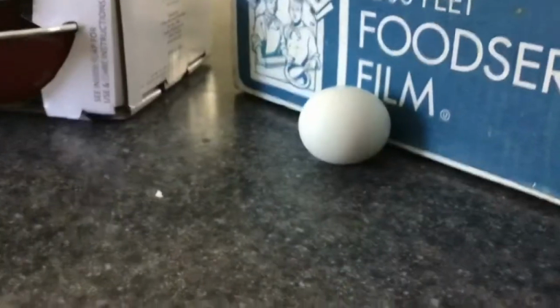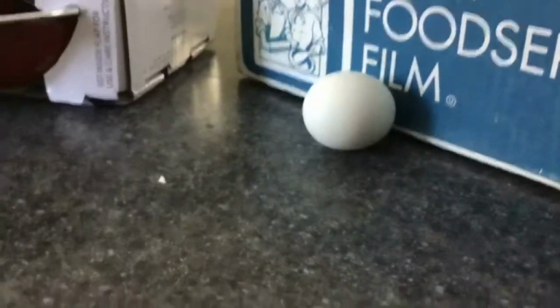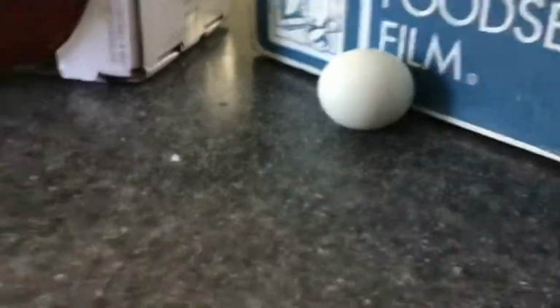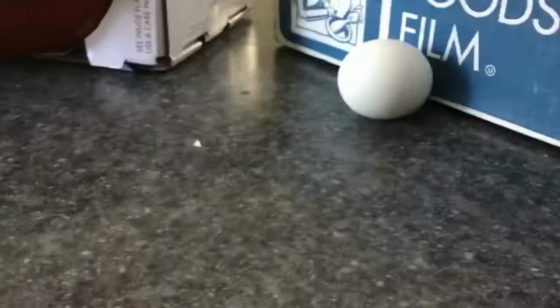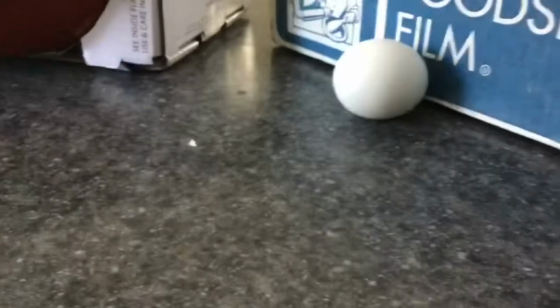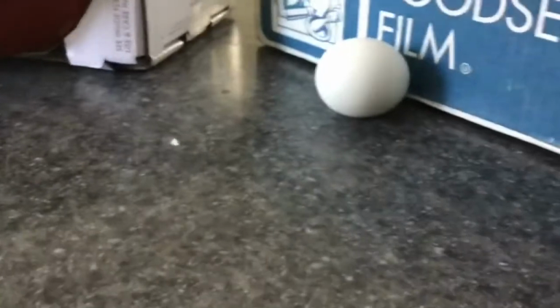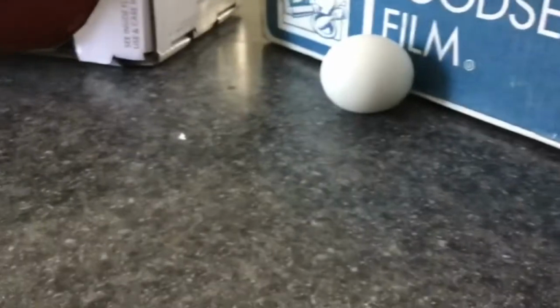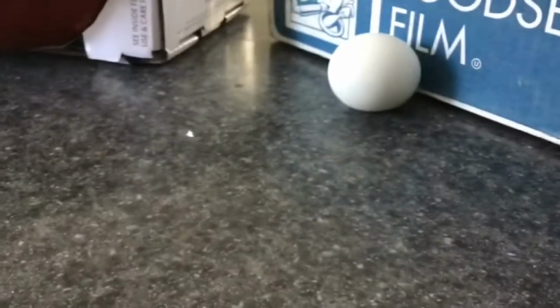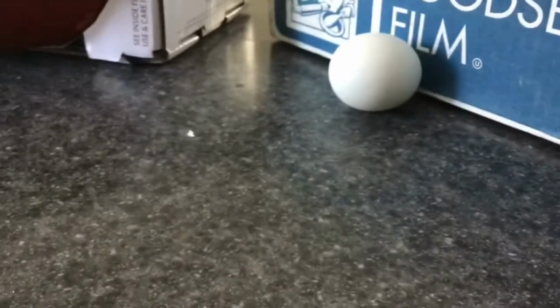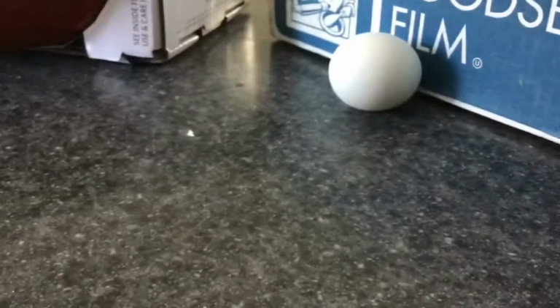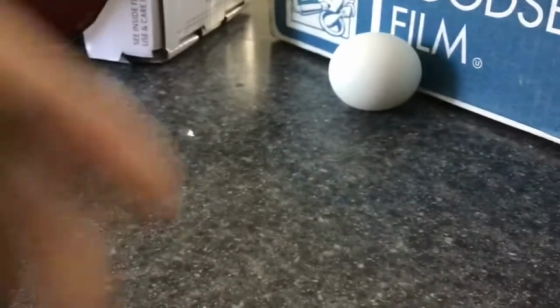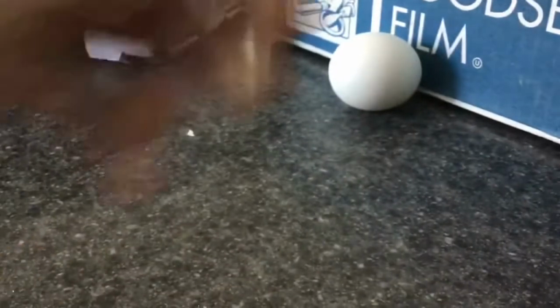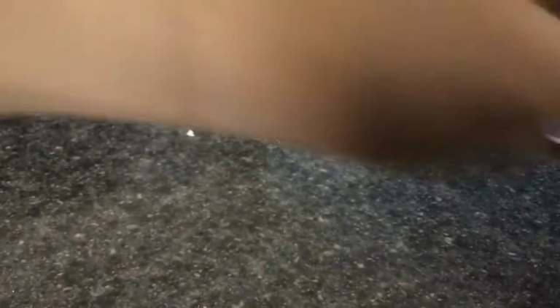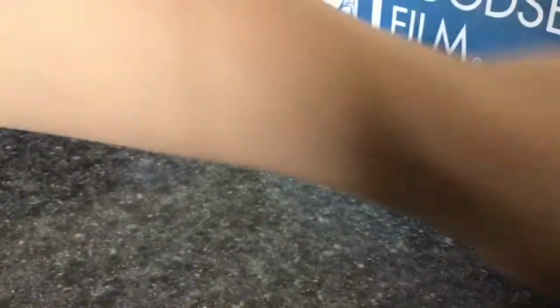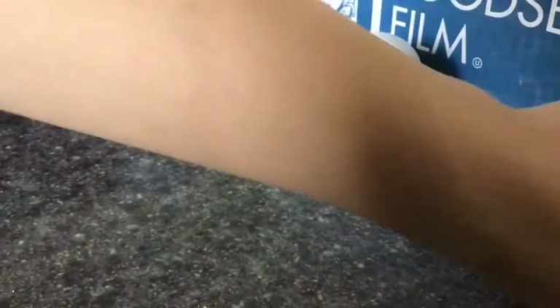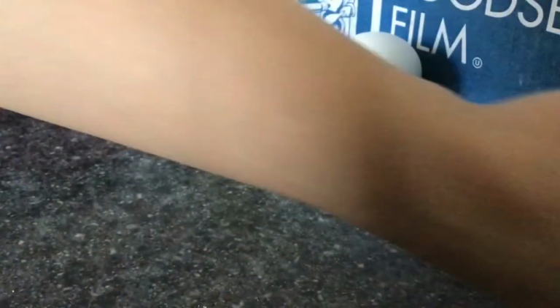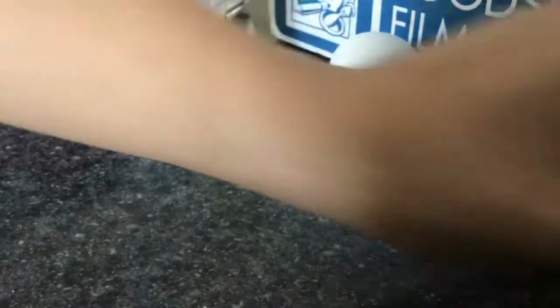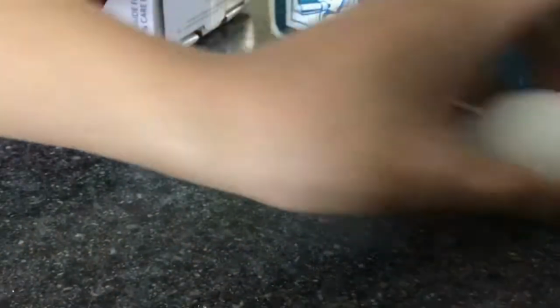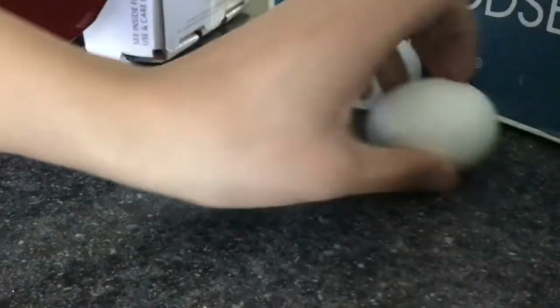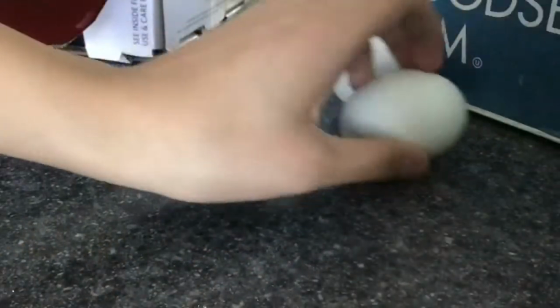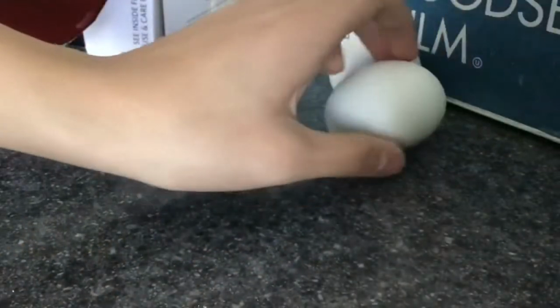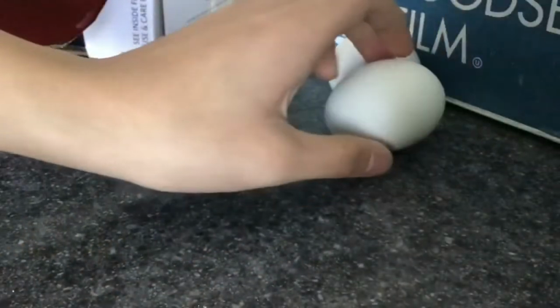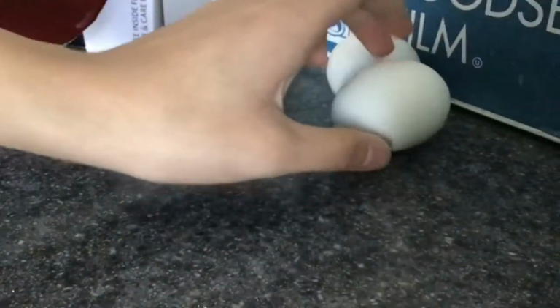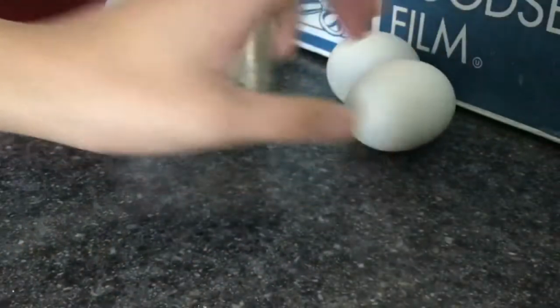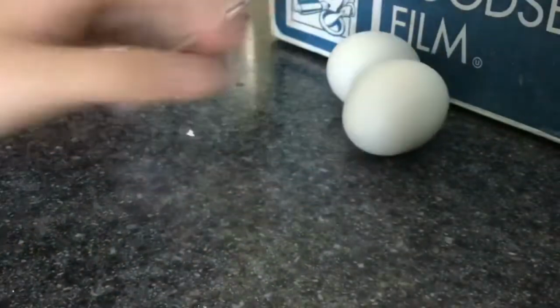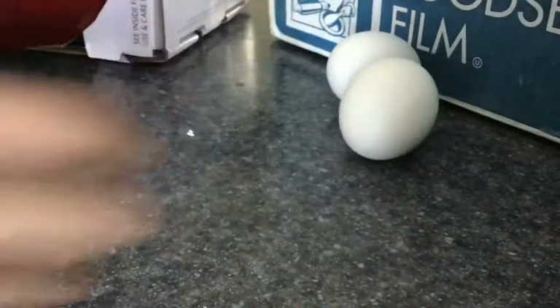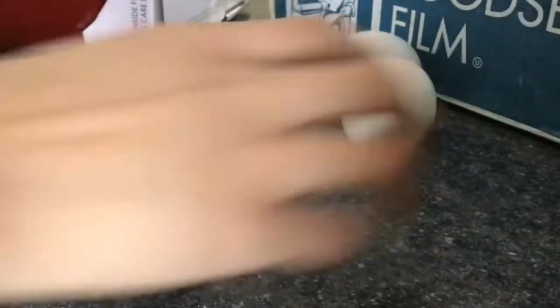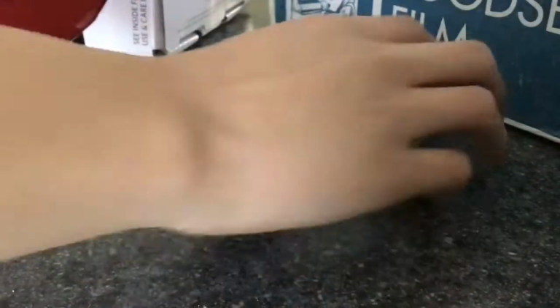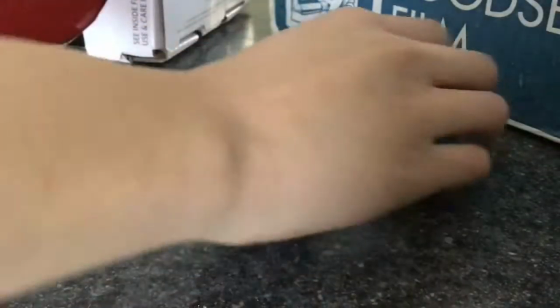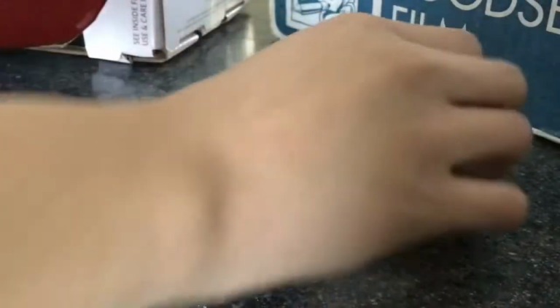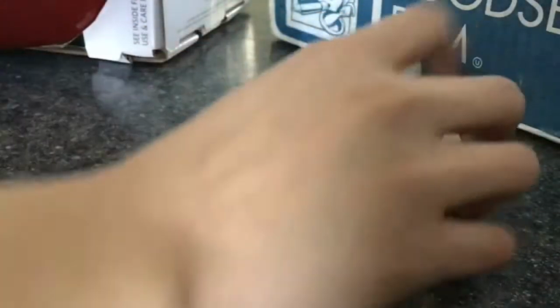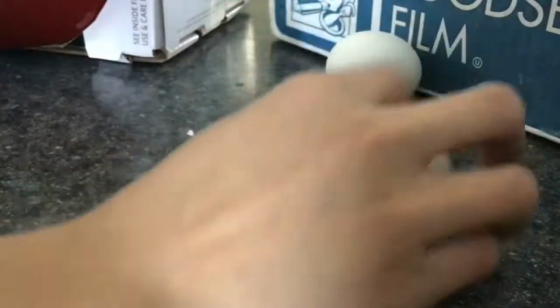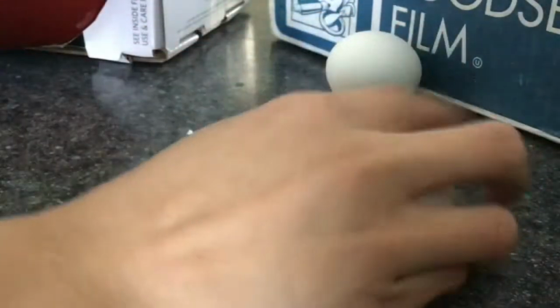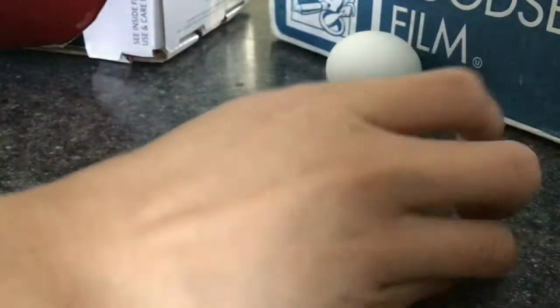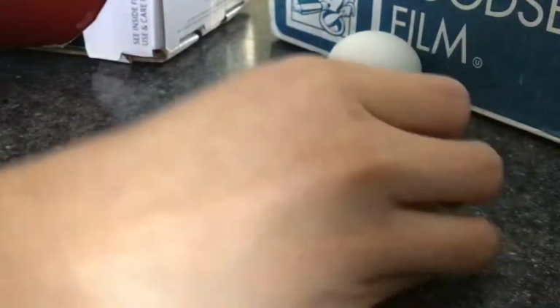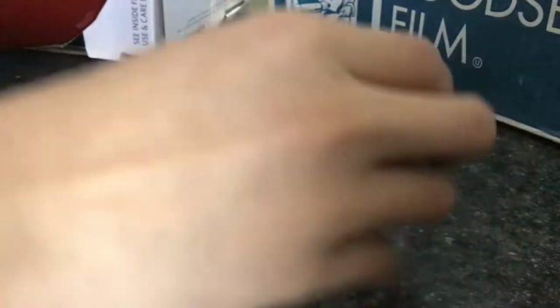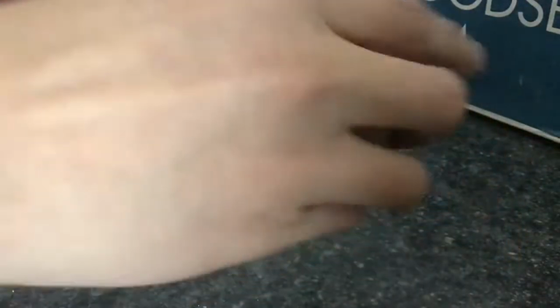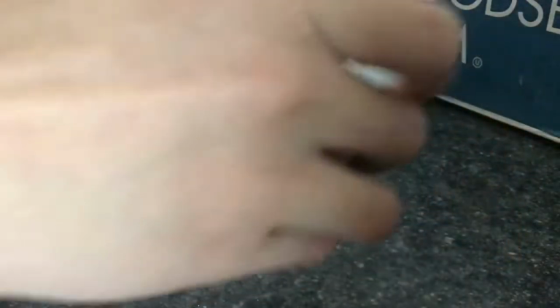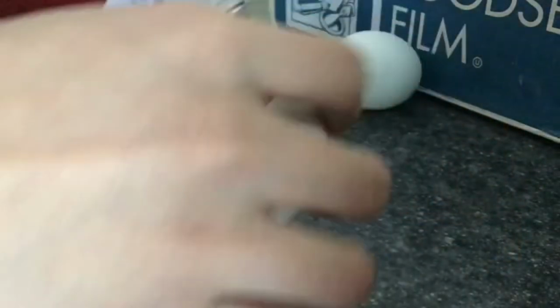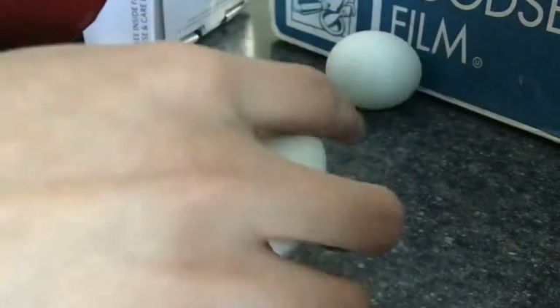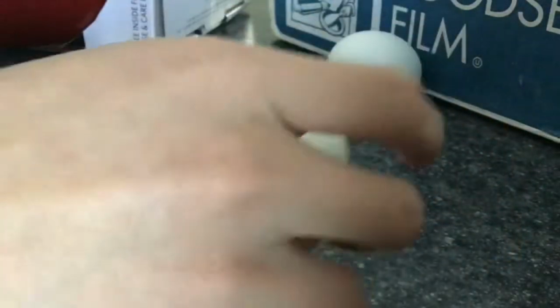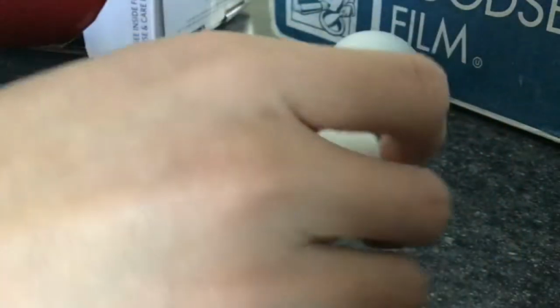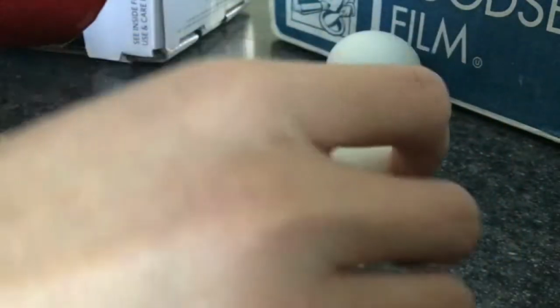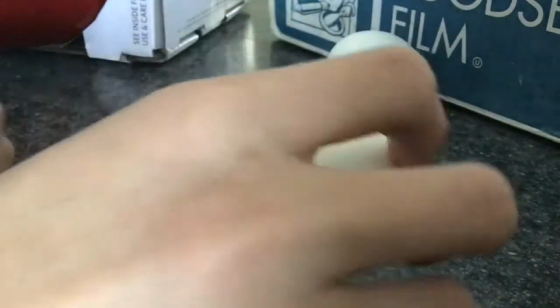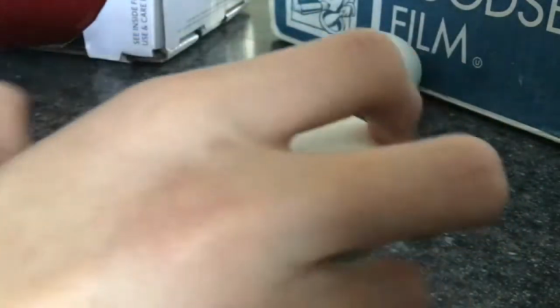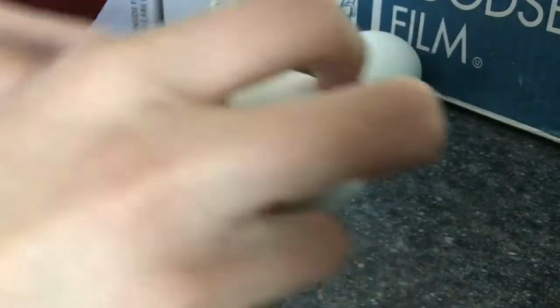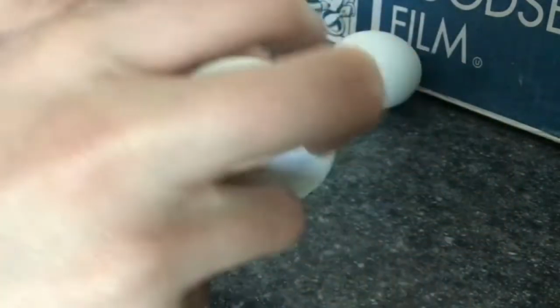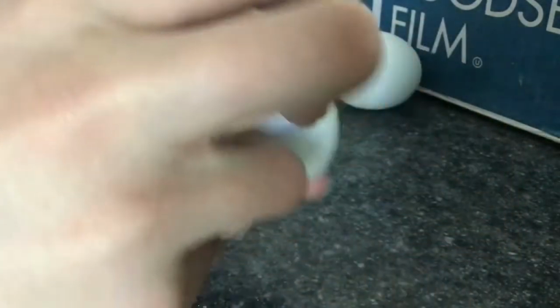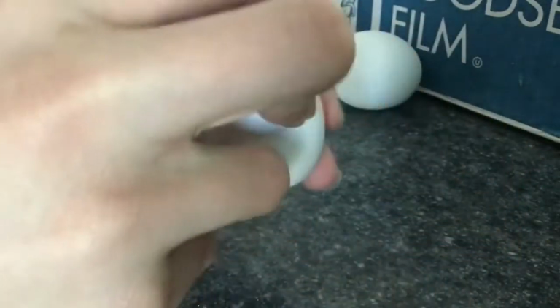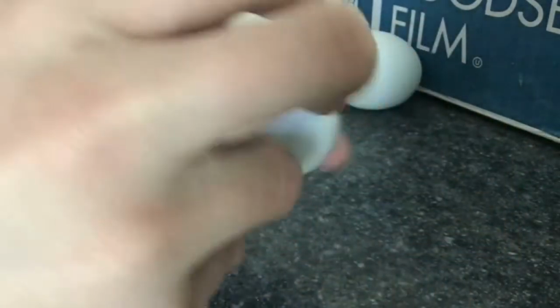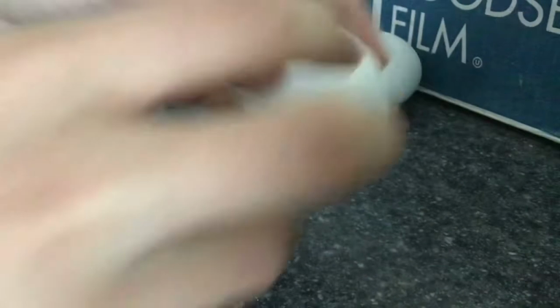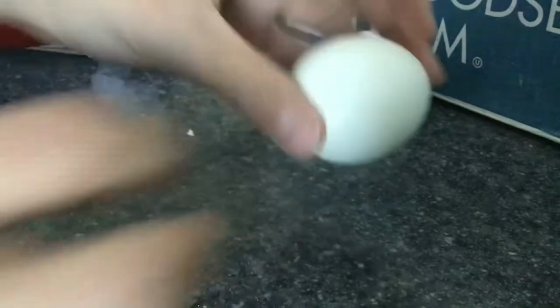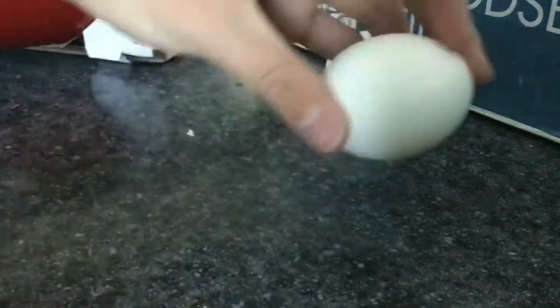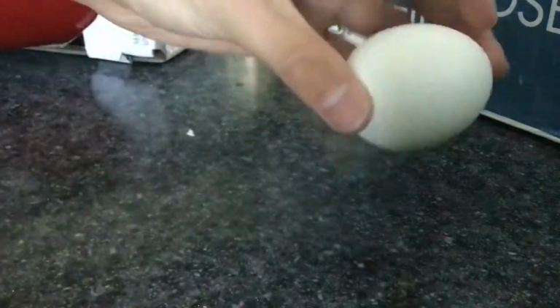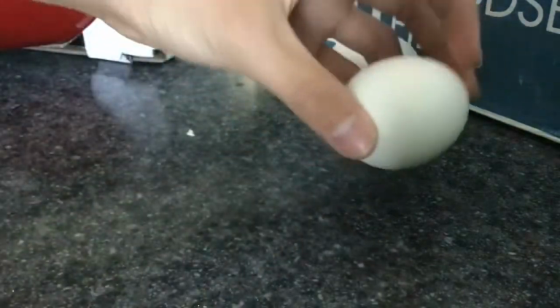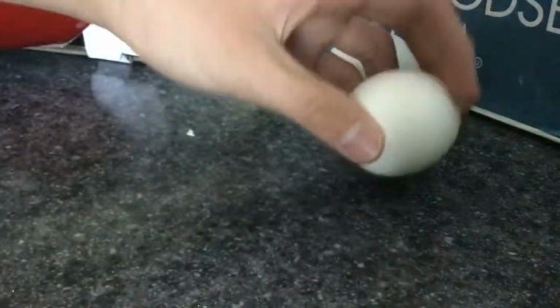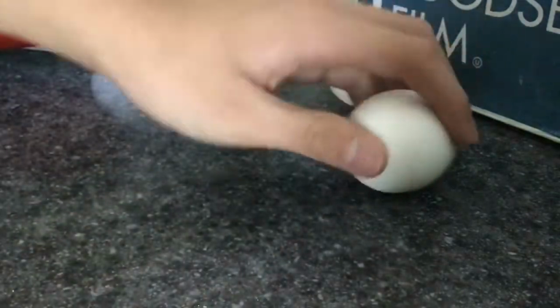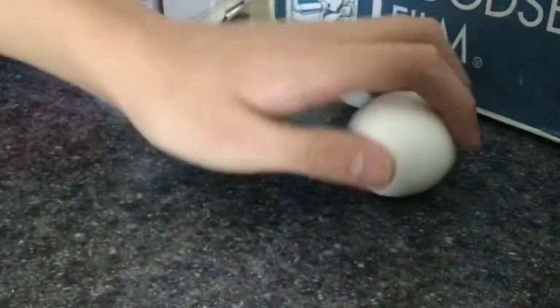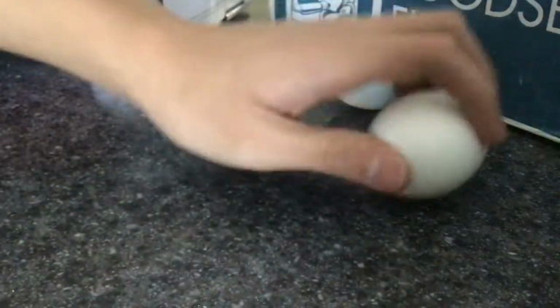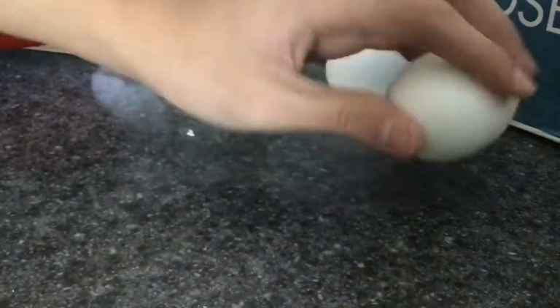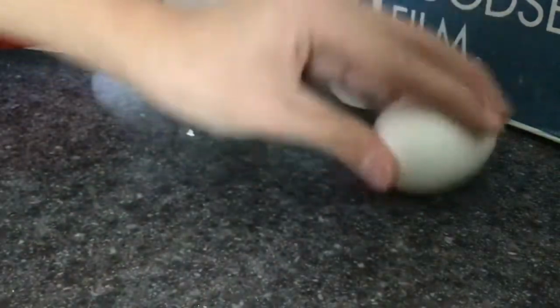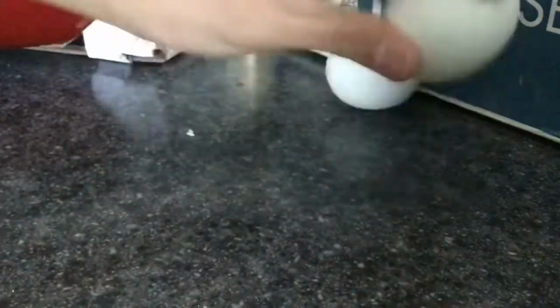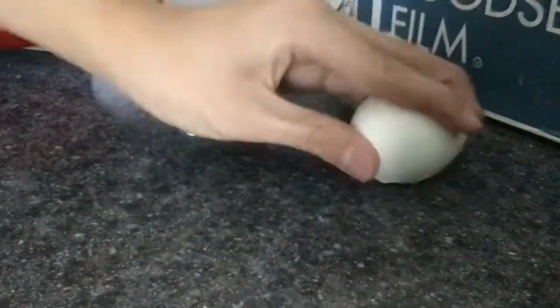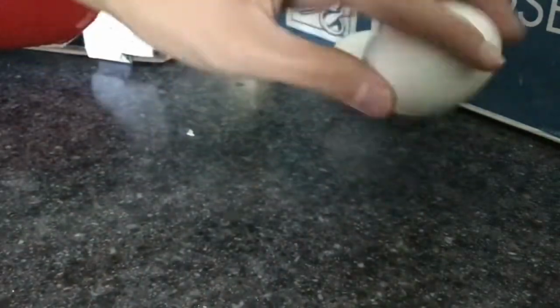The first thing you want to do is get your egg. This could be any egg — from white, brown, and yellow to green.